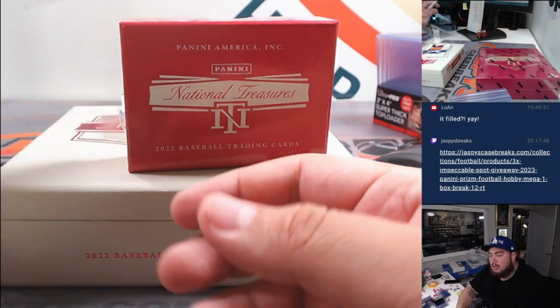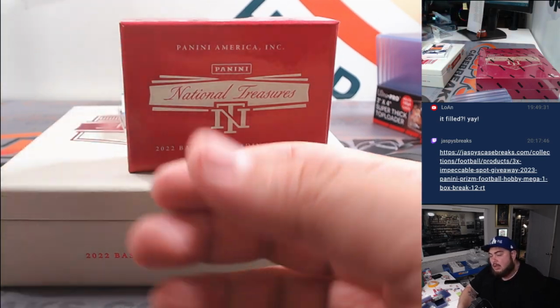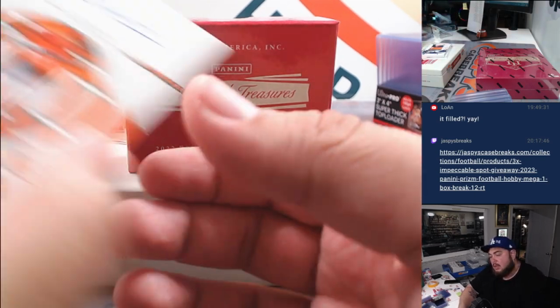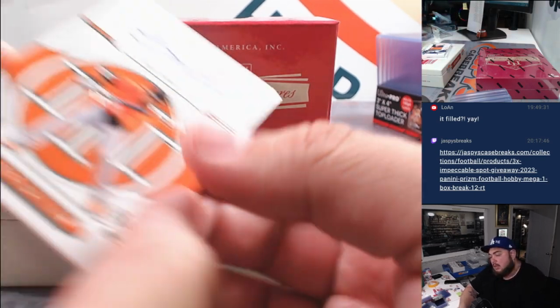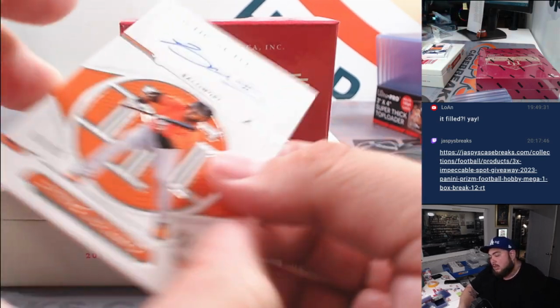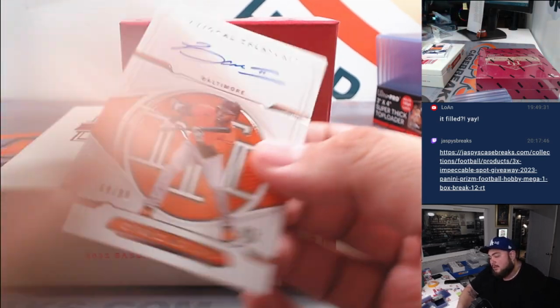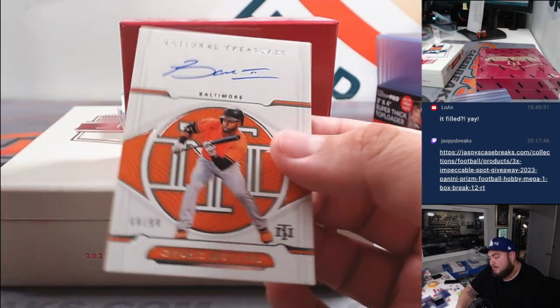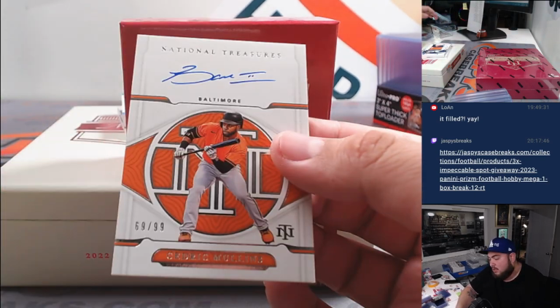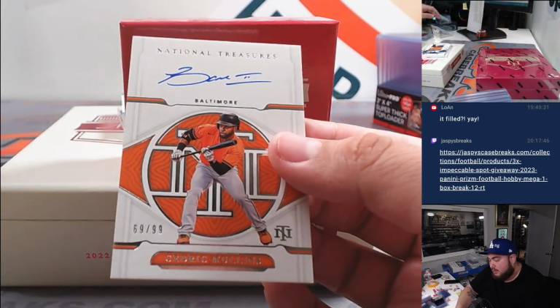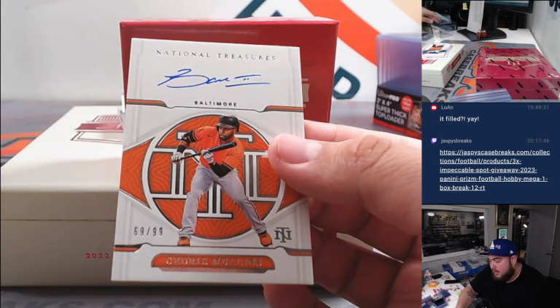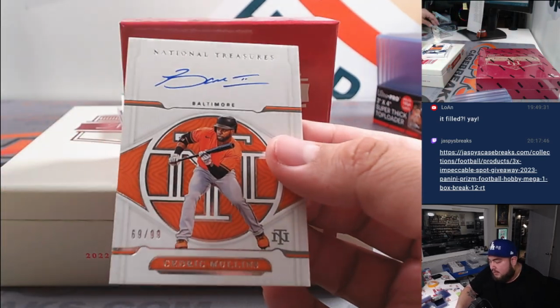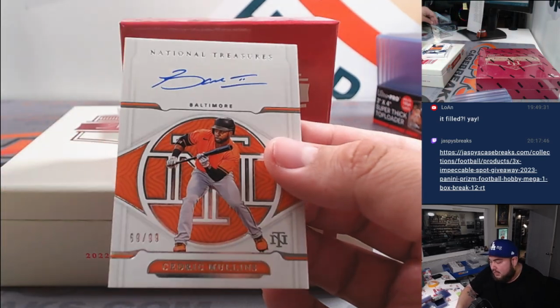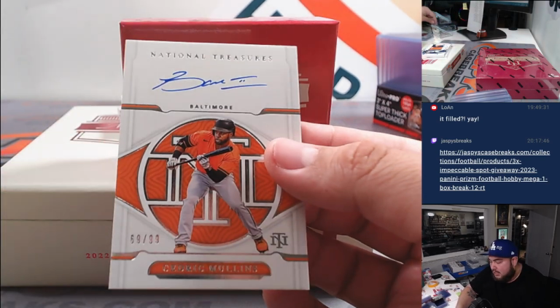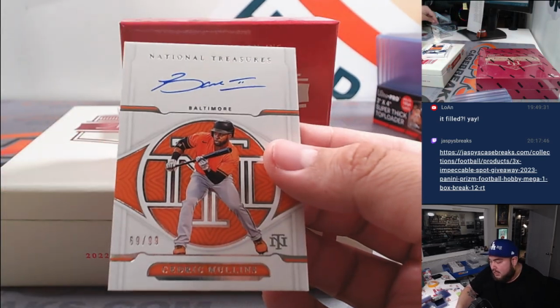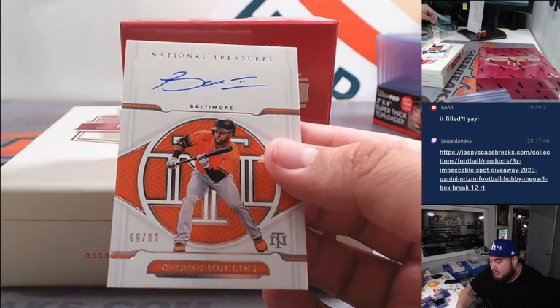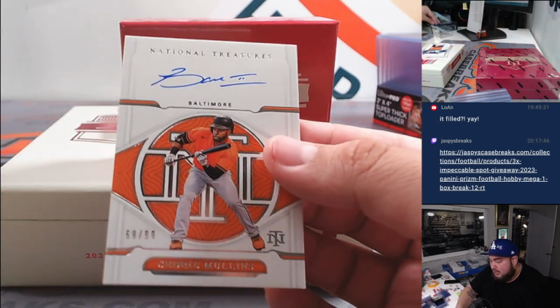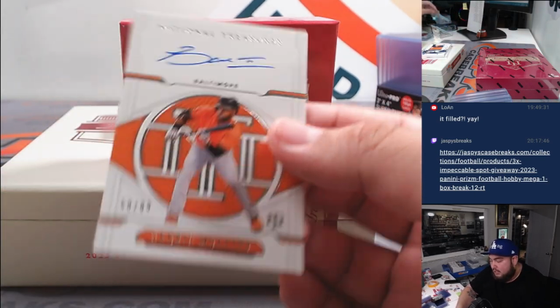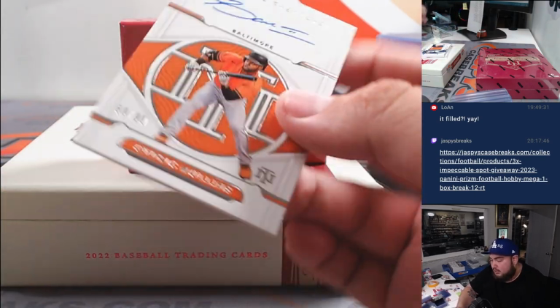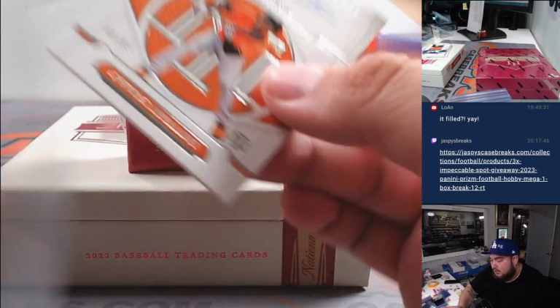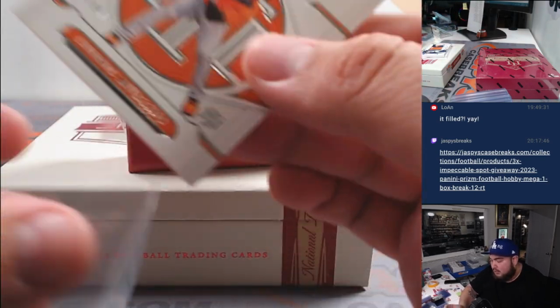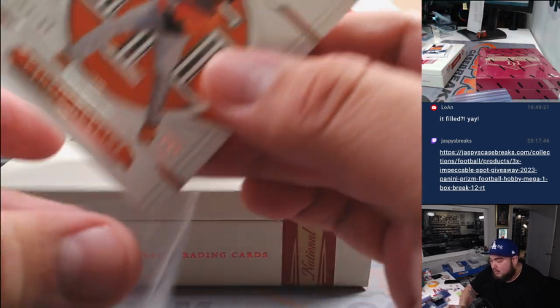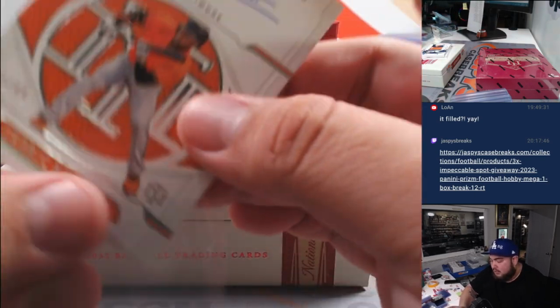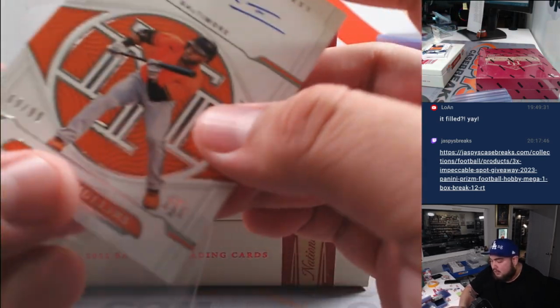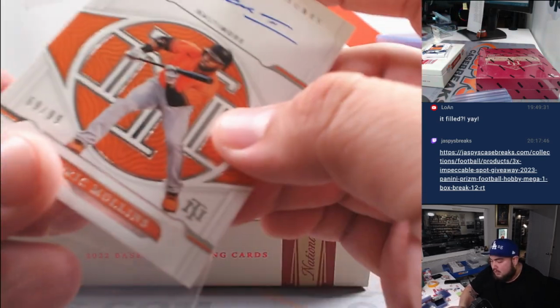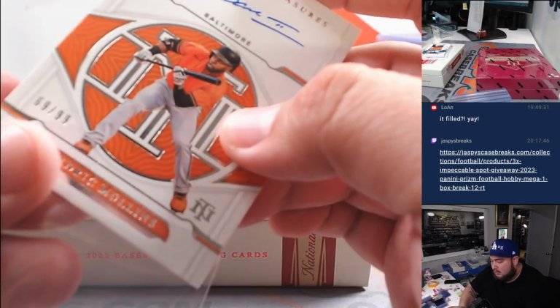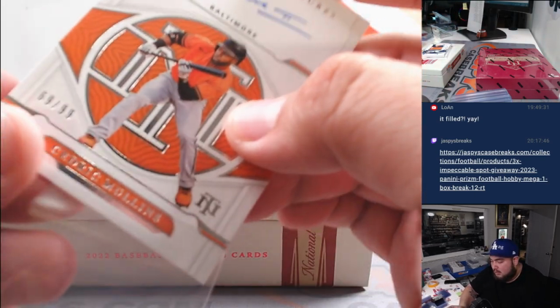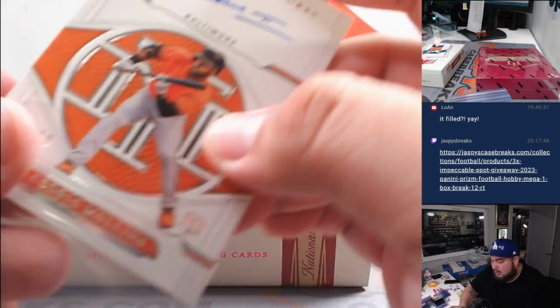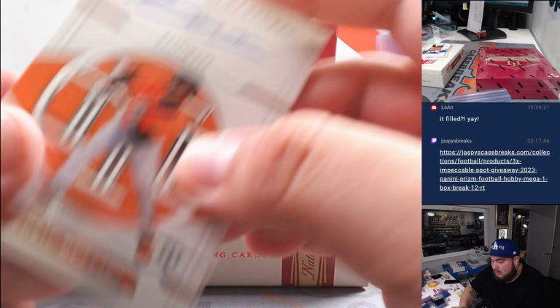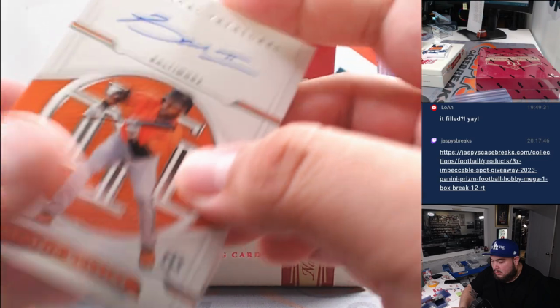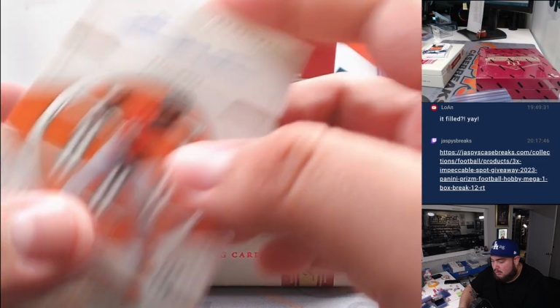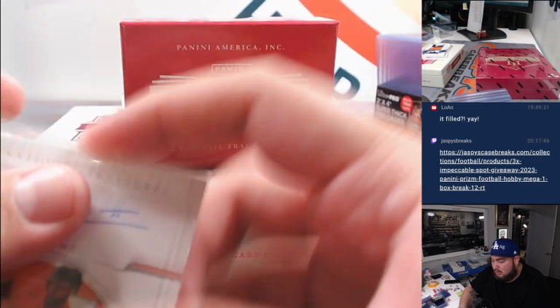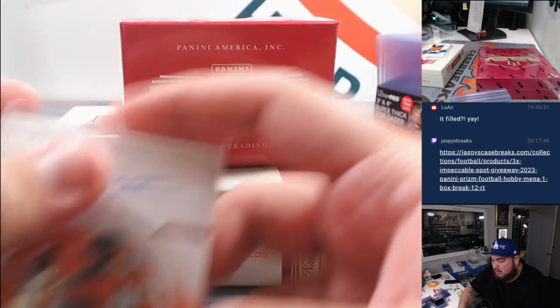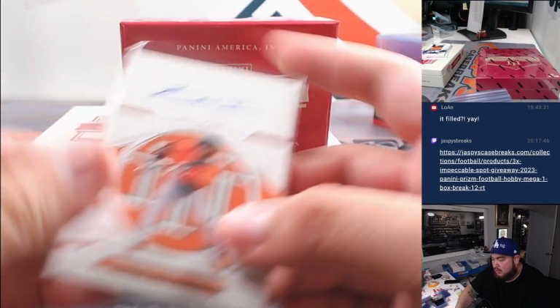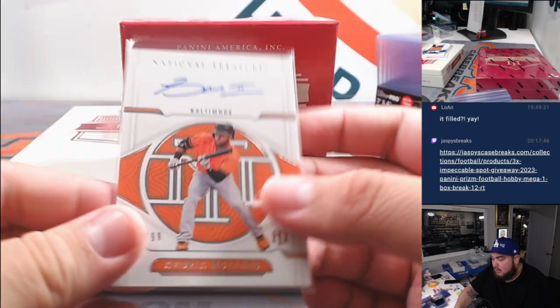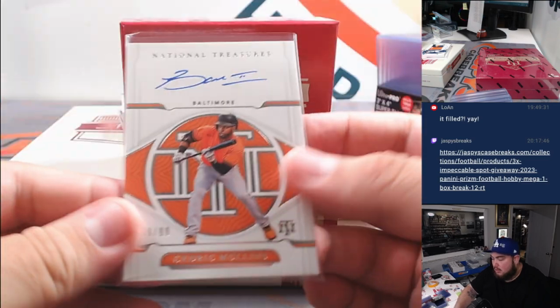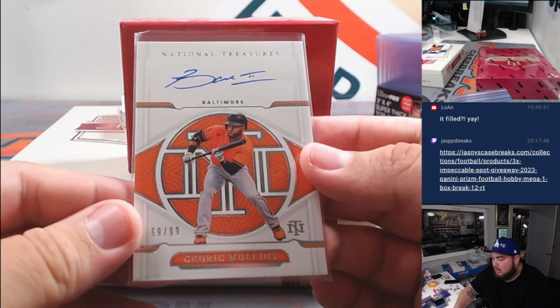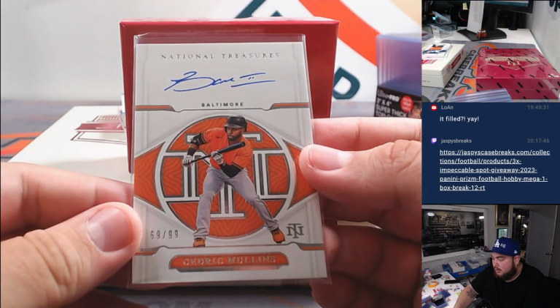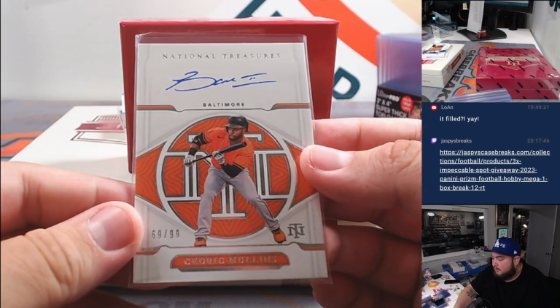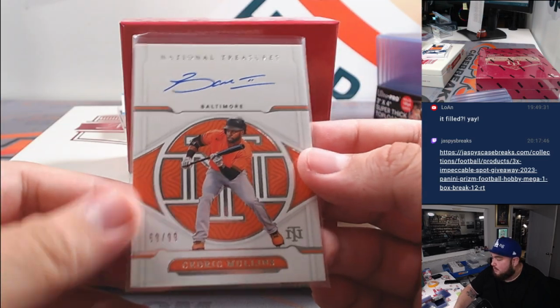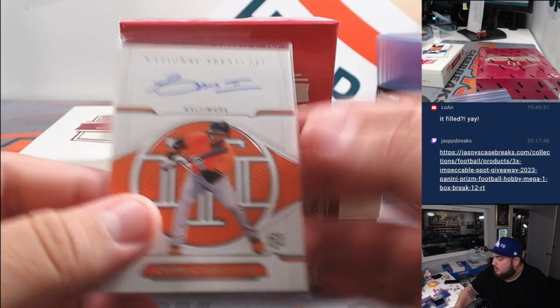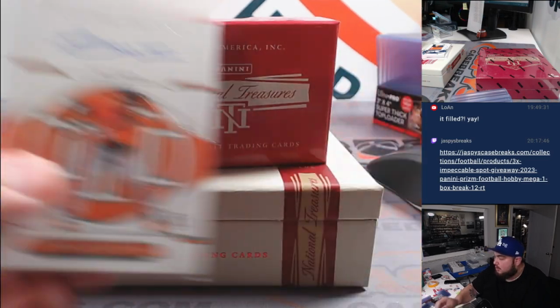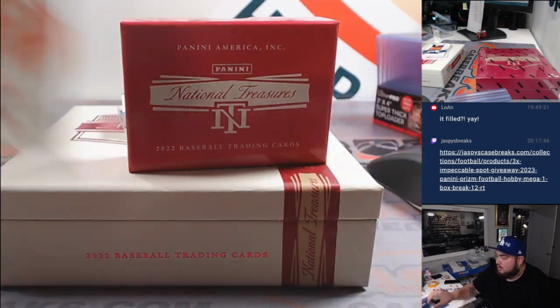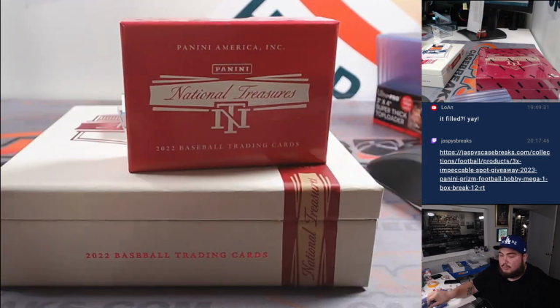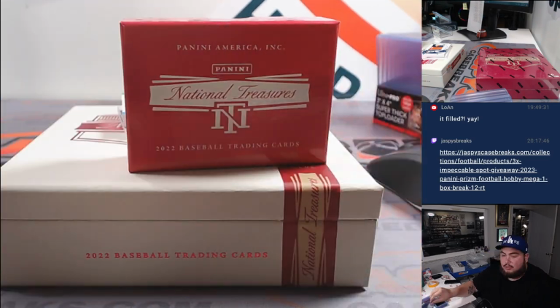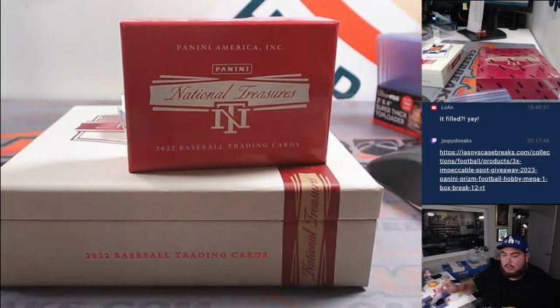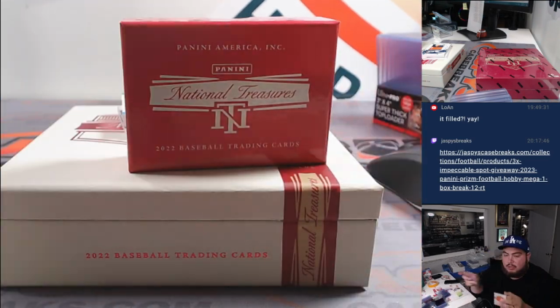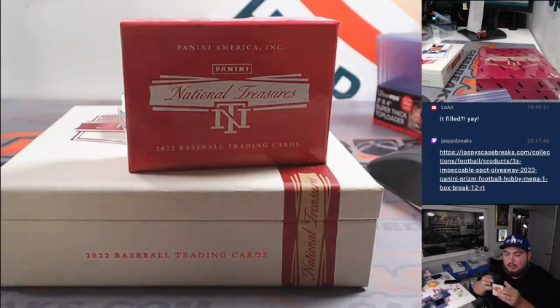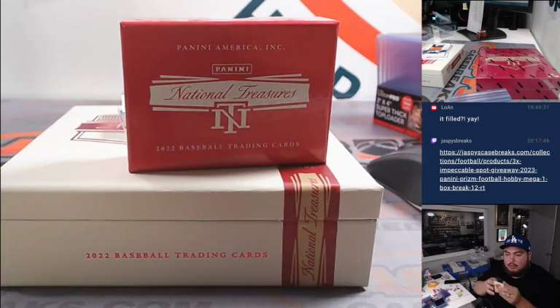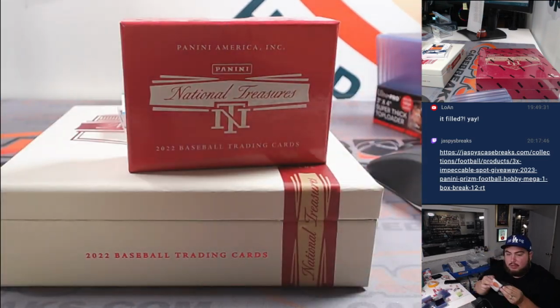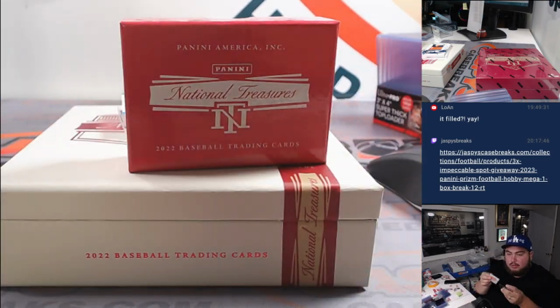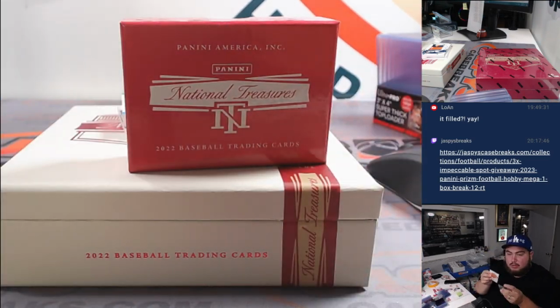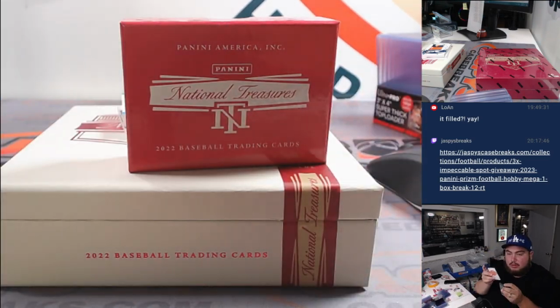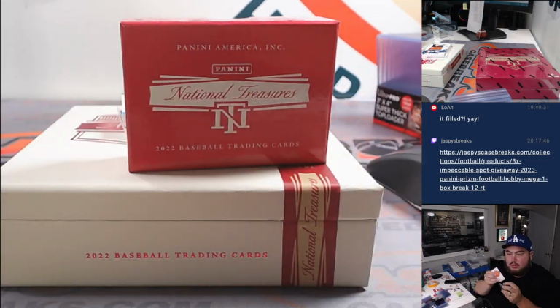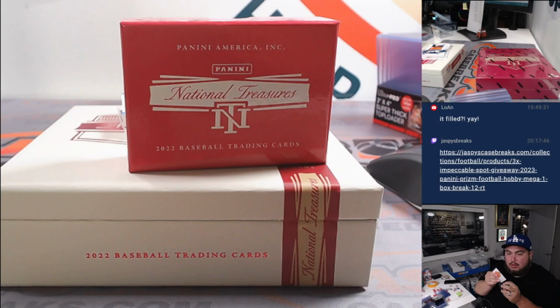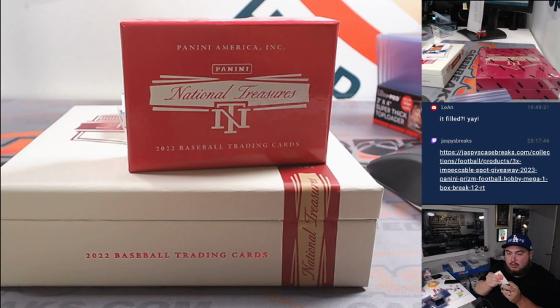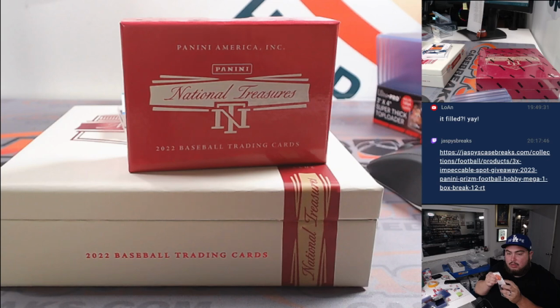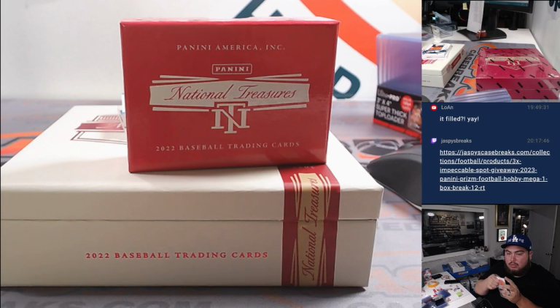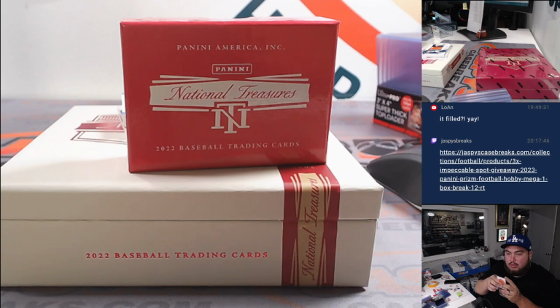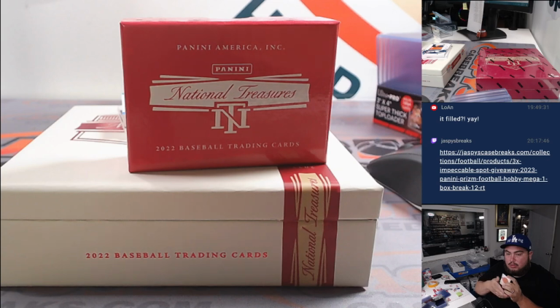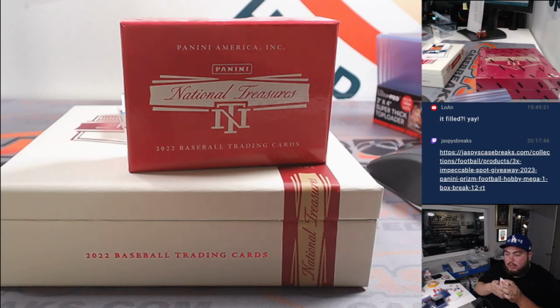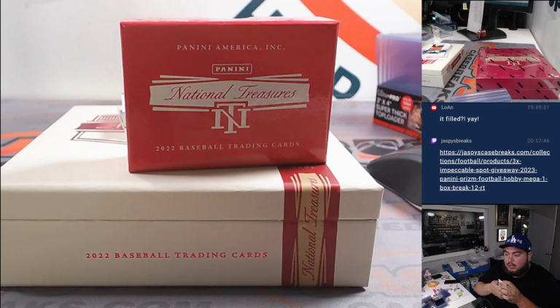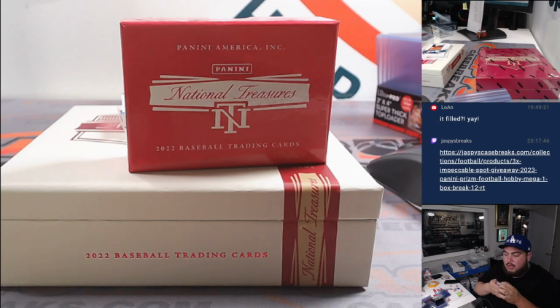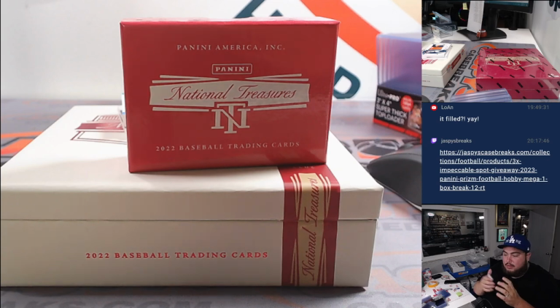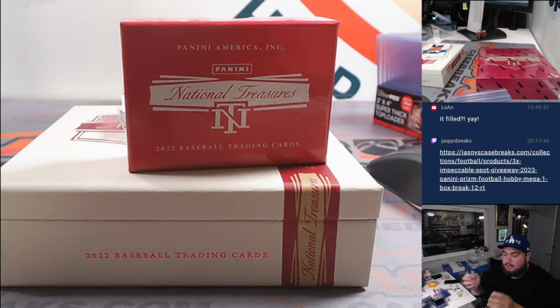And then of course we have a Cedric Mullins numbered to 99 for Baltimore Orioles — going to Kev.